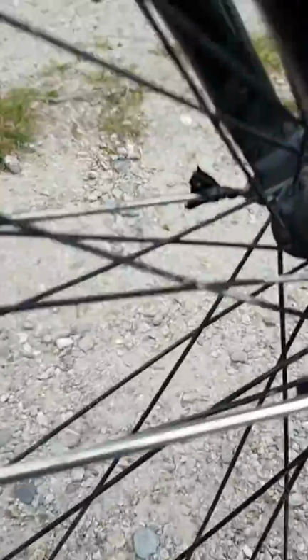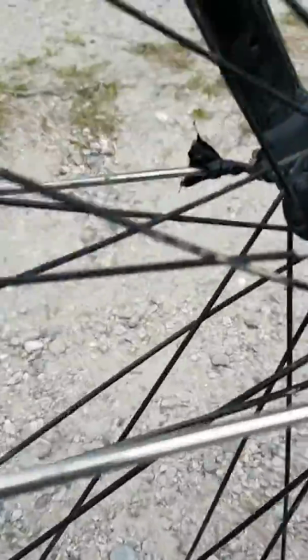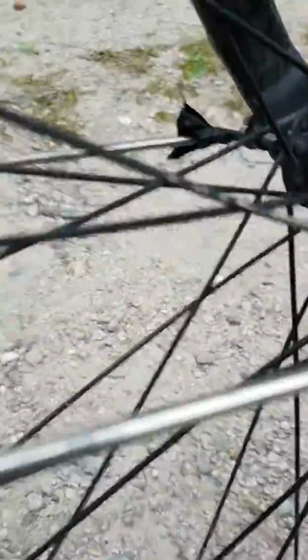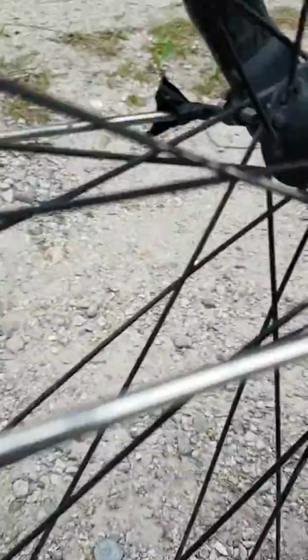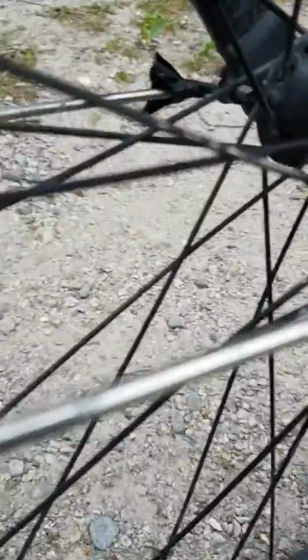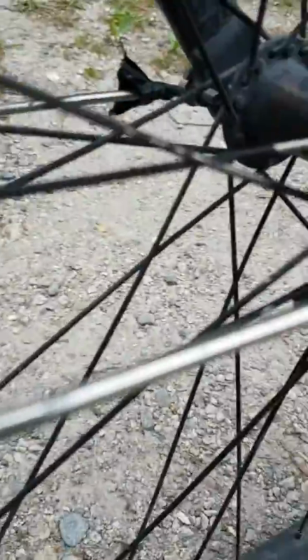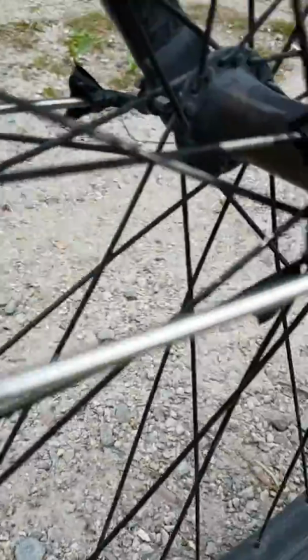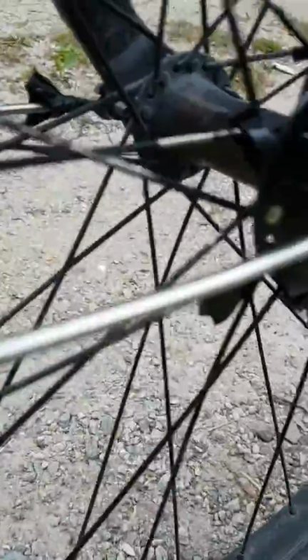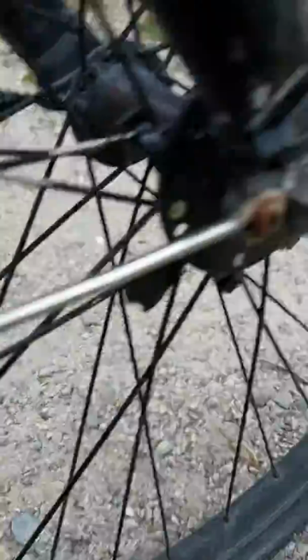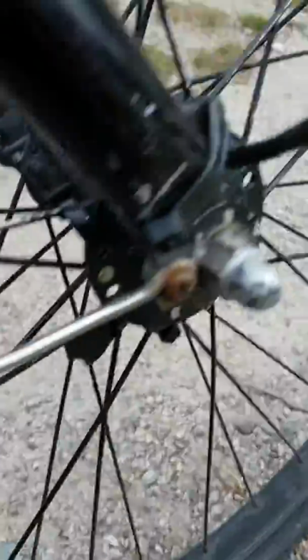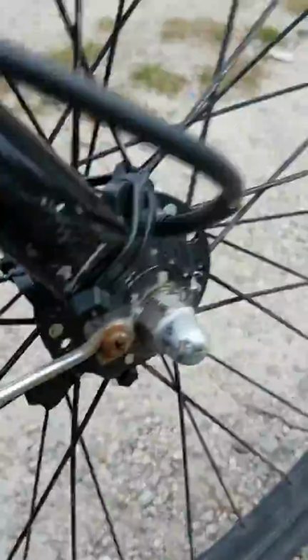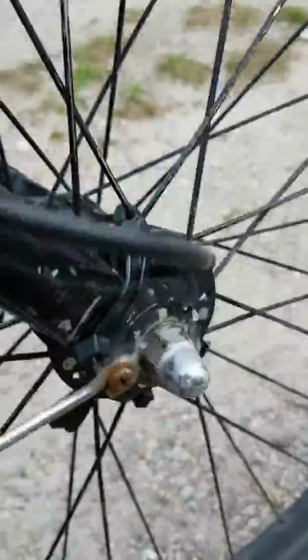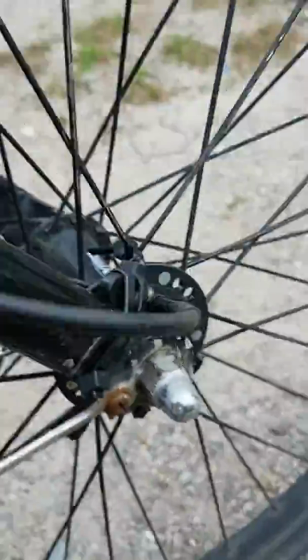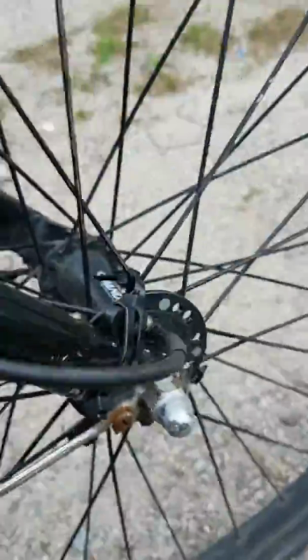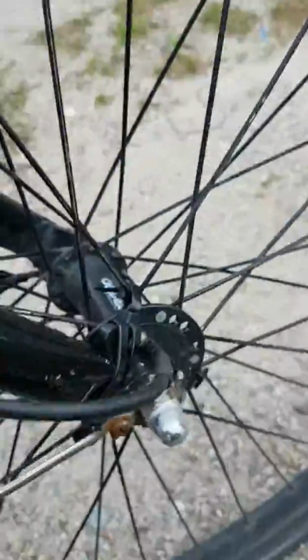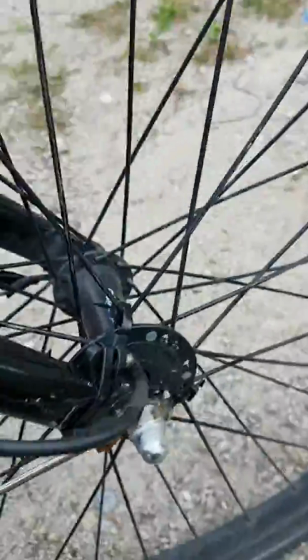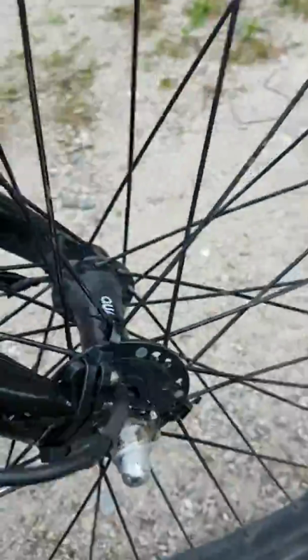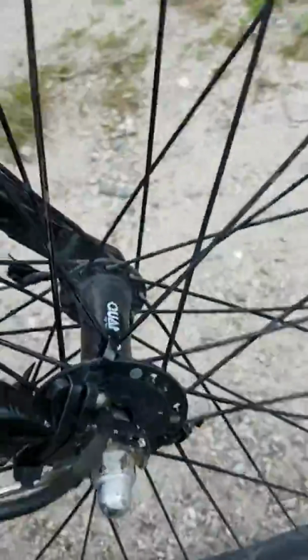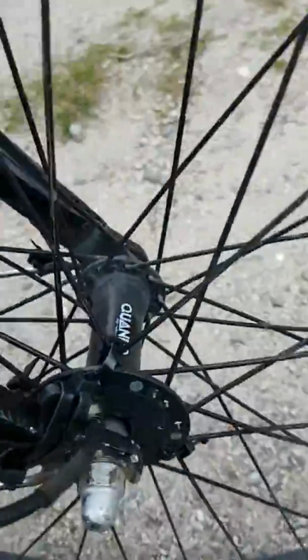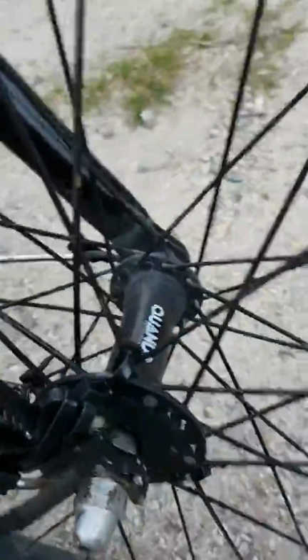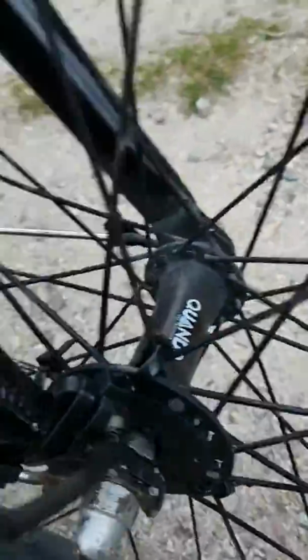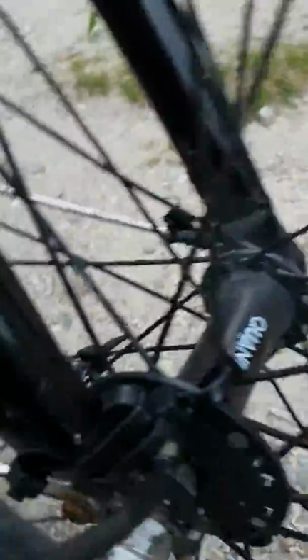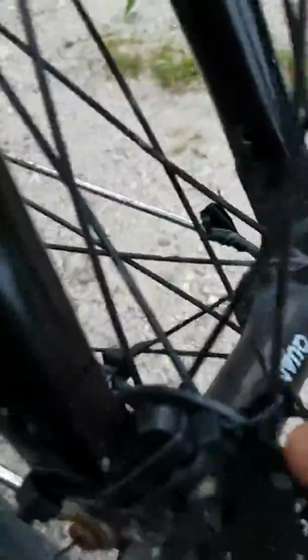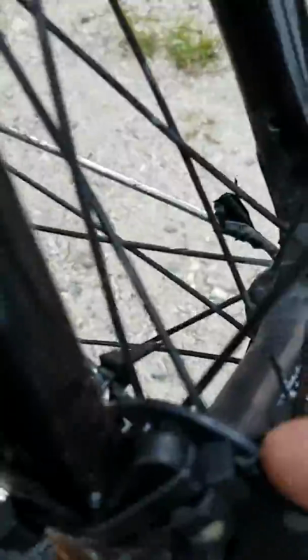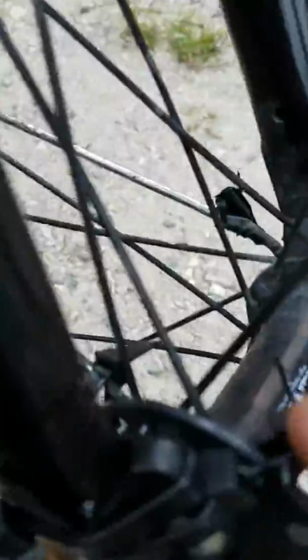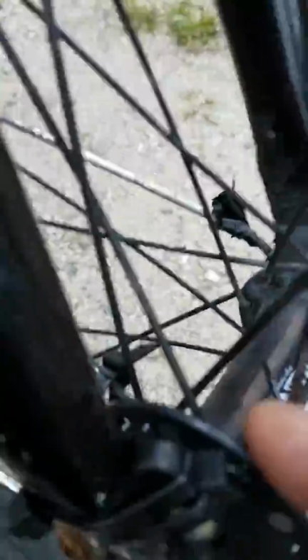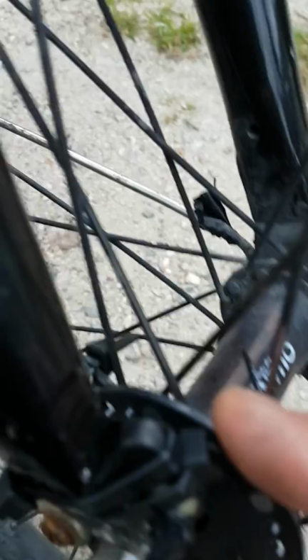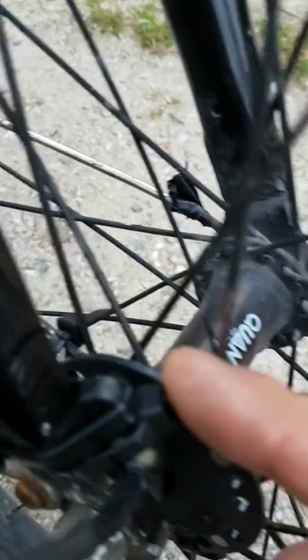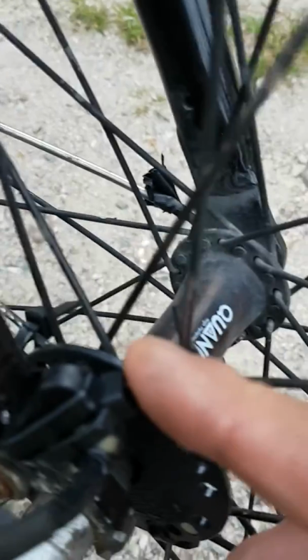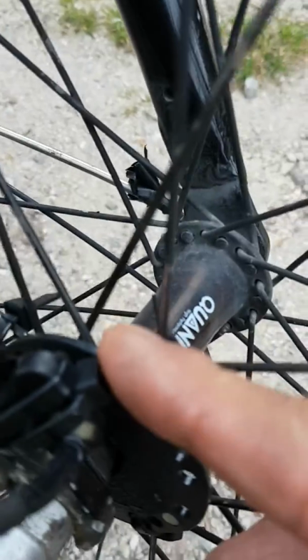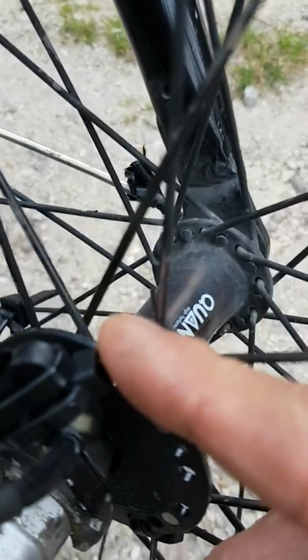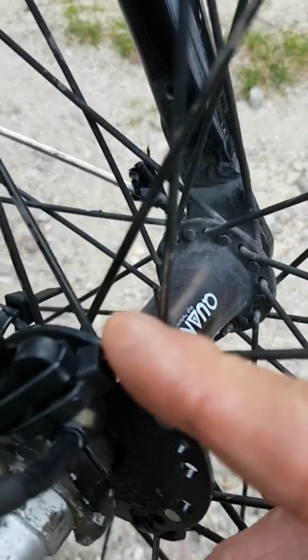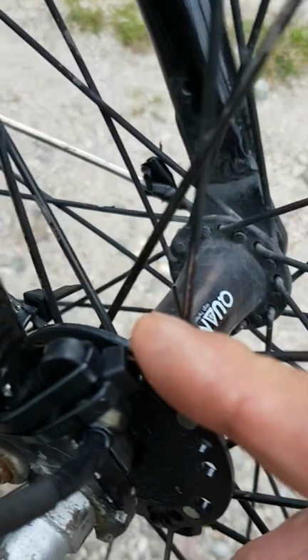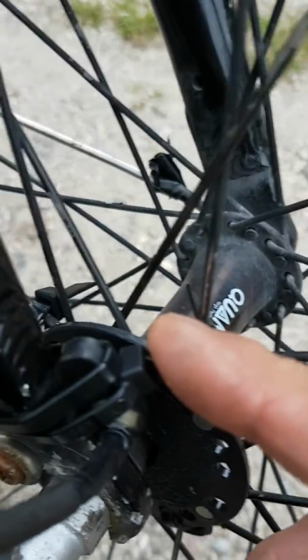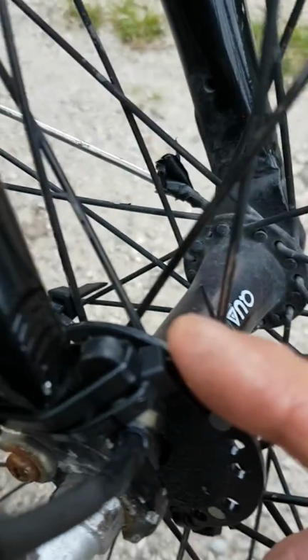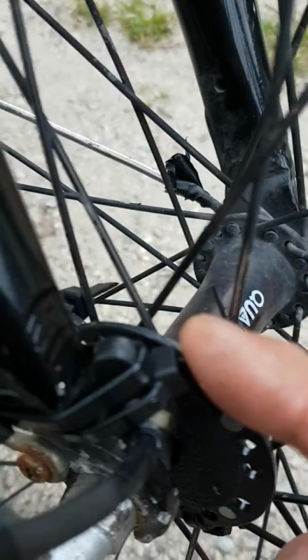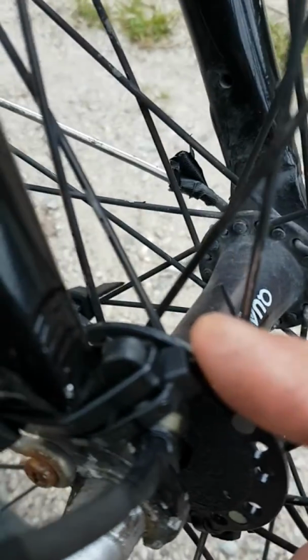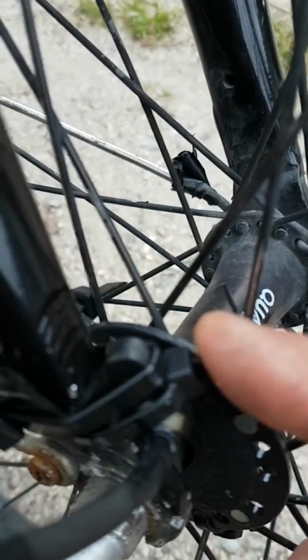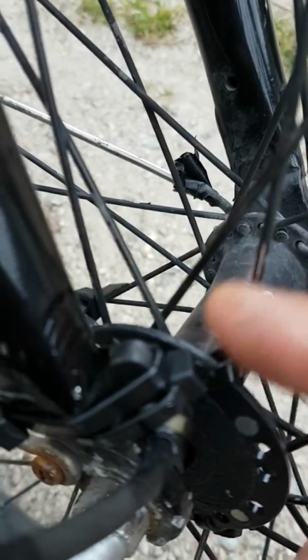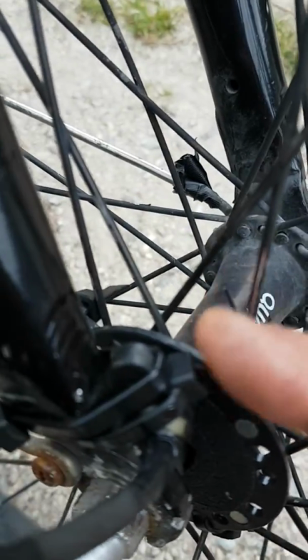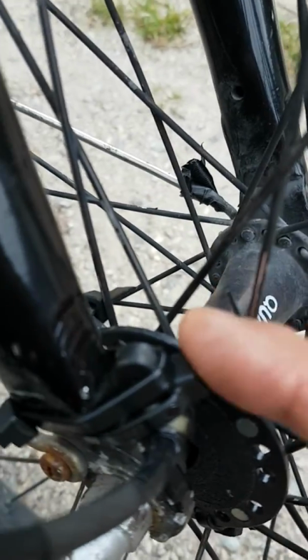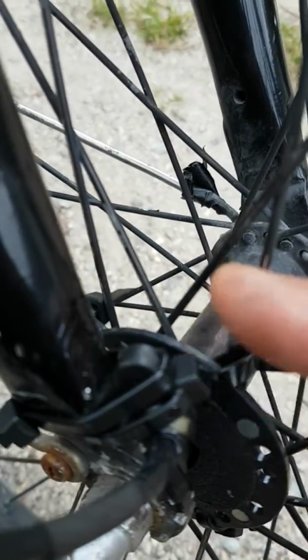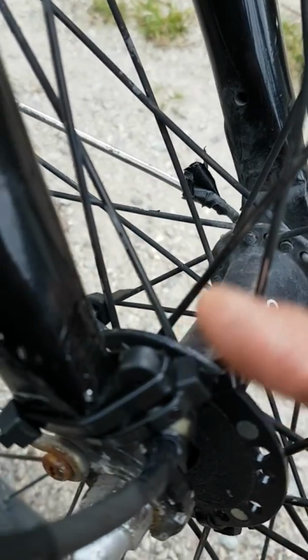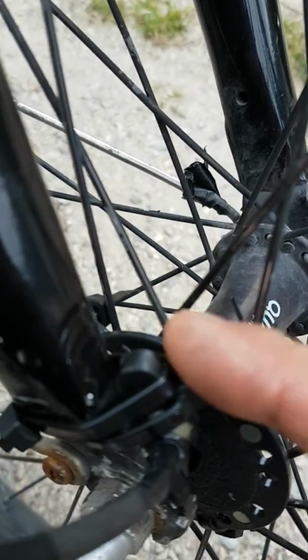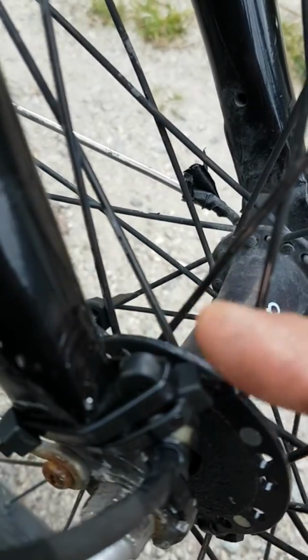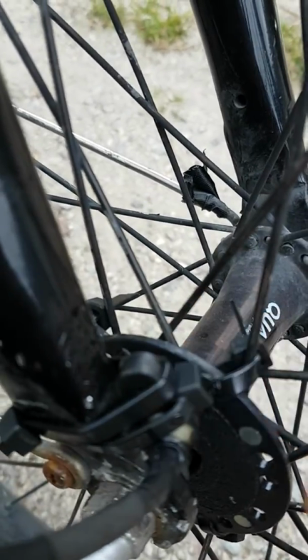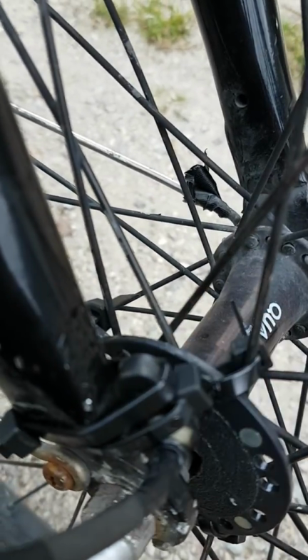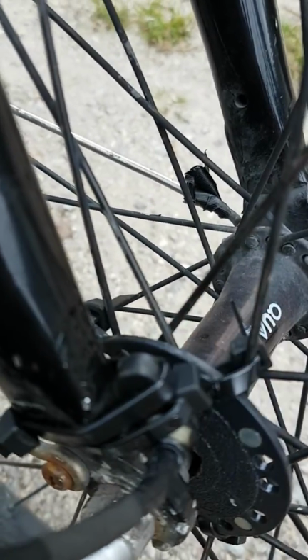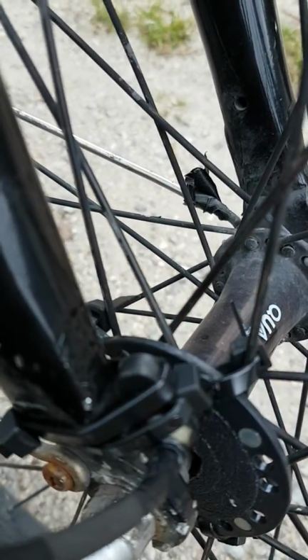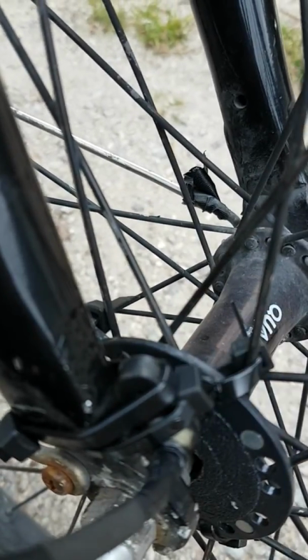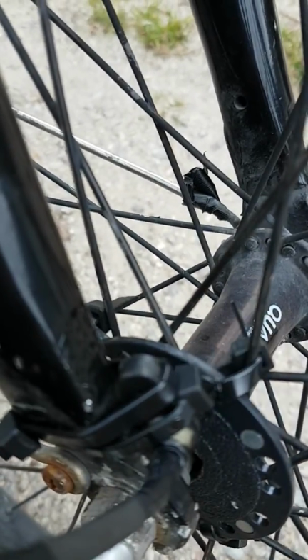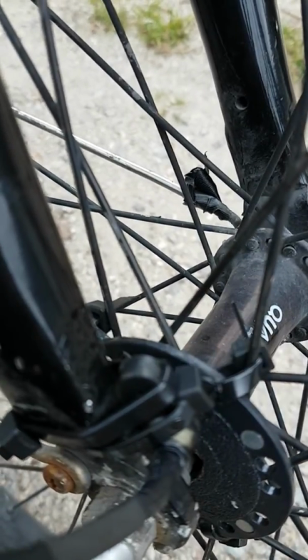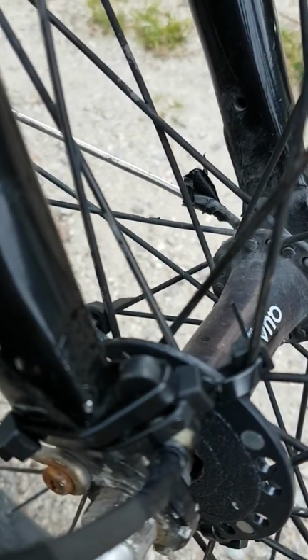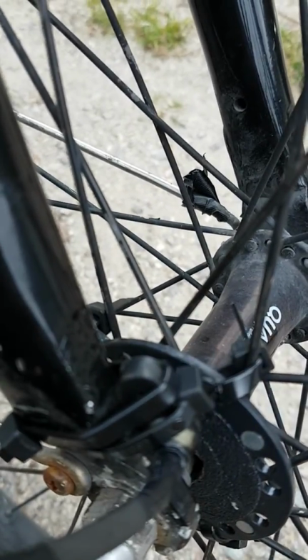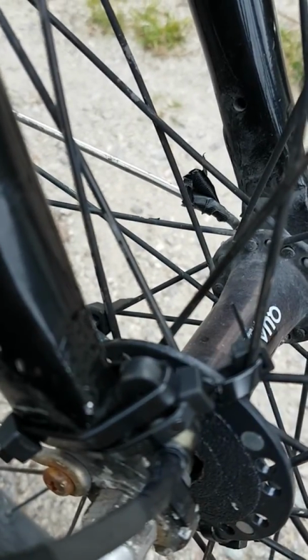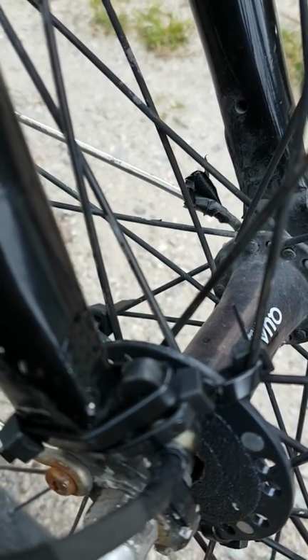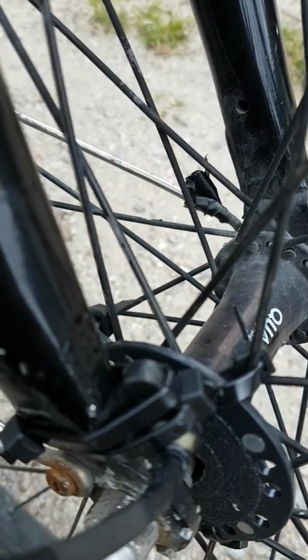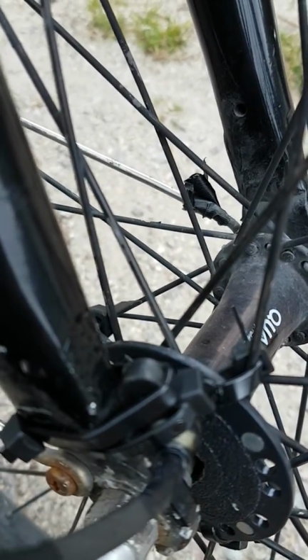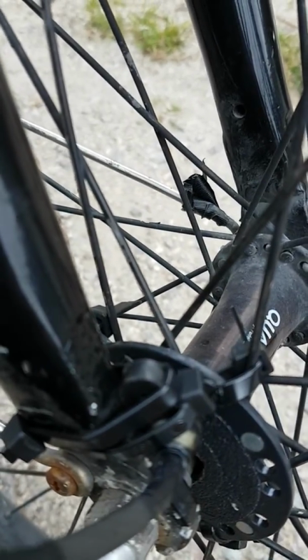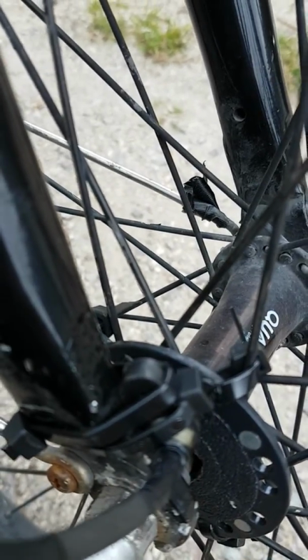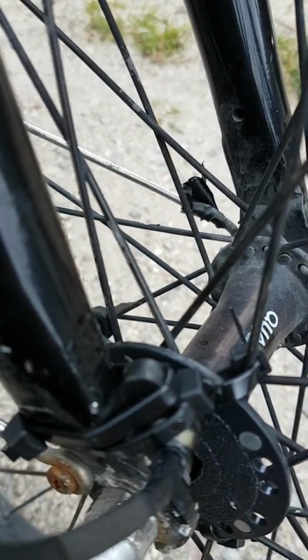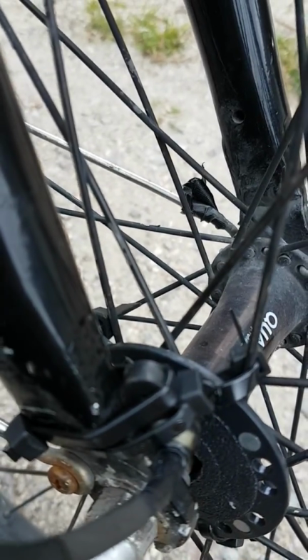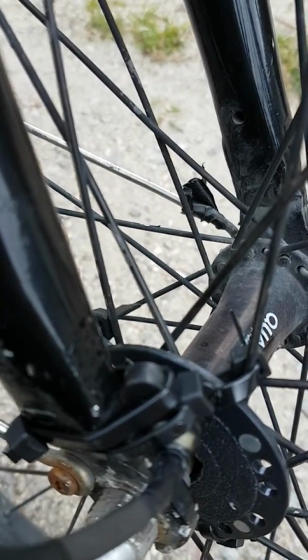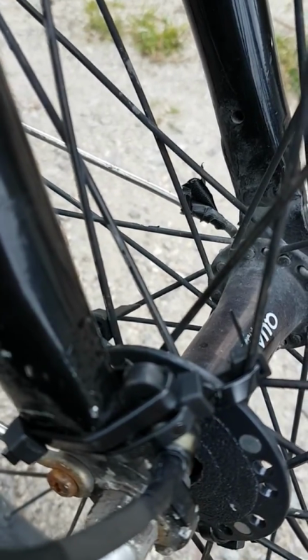I placed the sensor right here. Real MacGyver style. Nothing special, just playing with this bike.